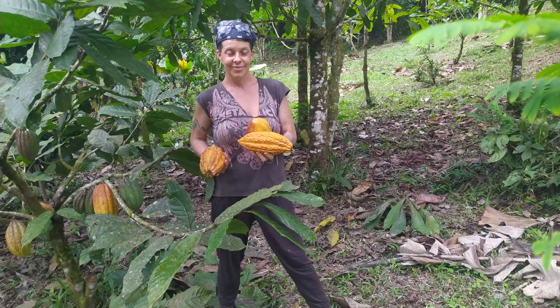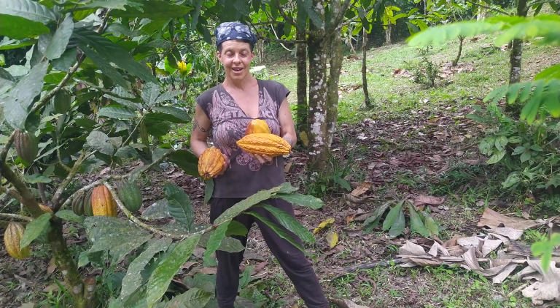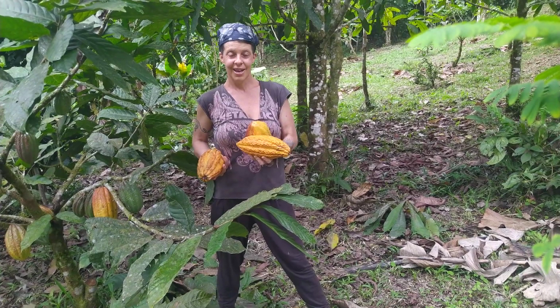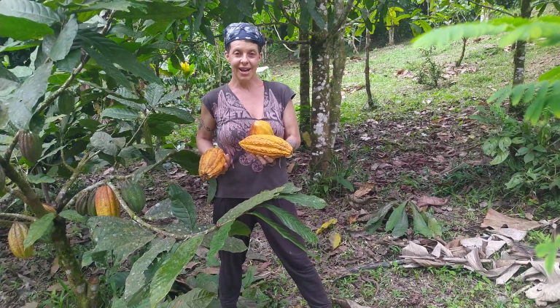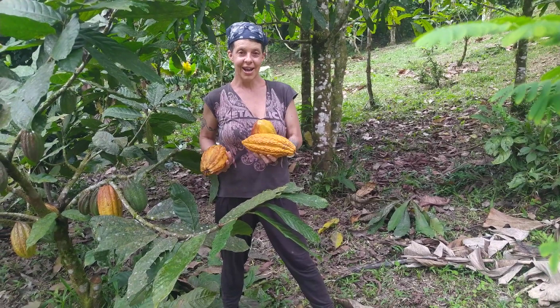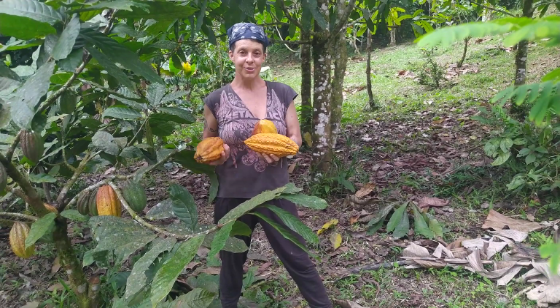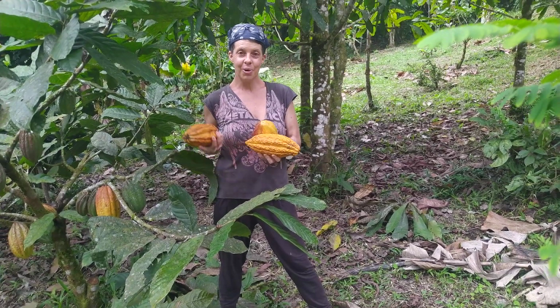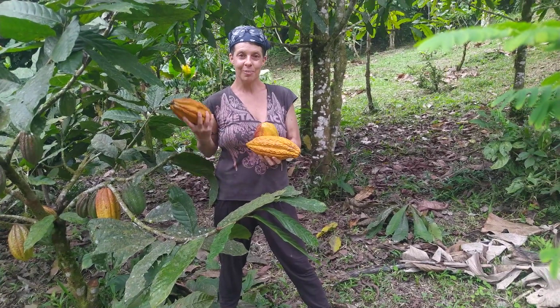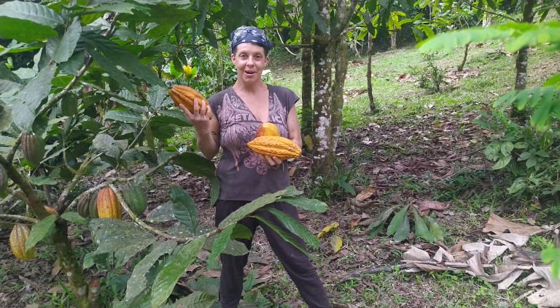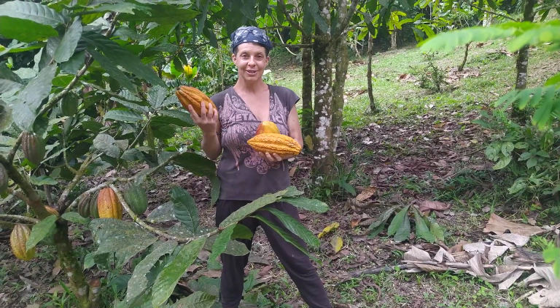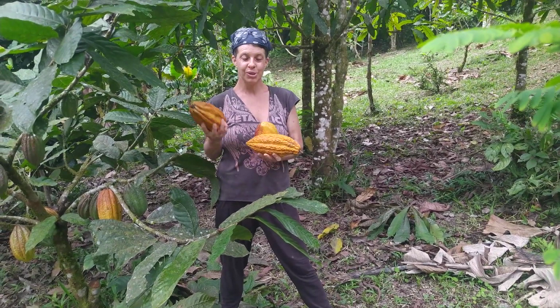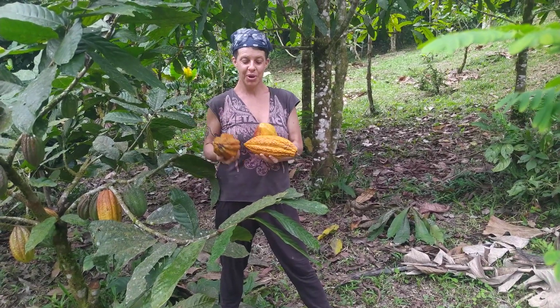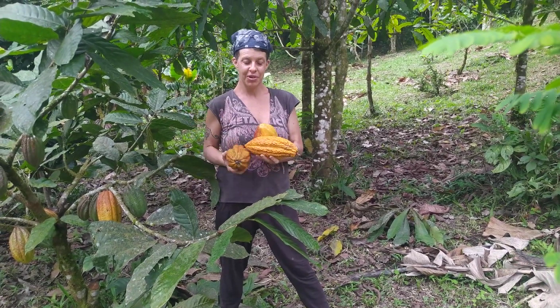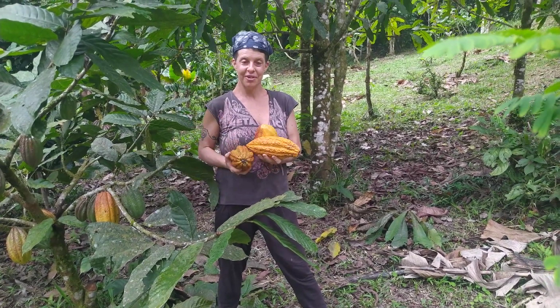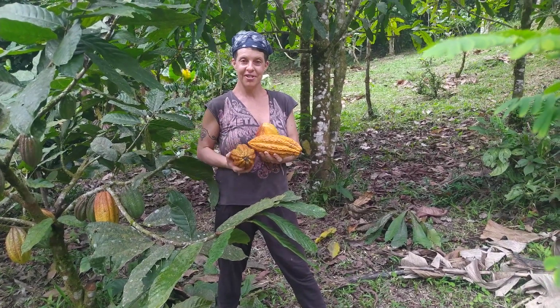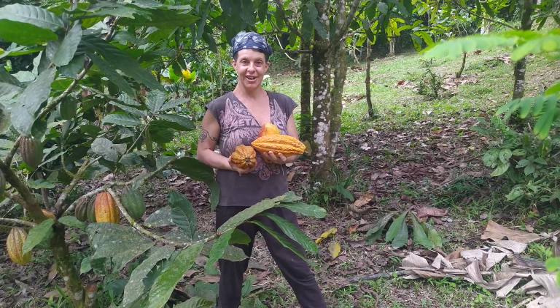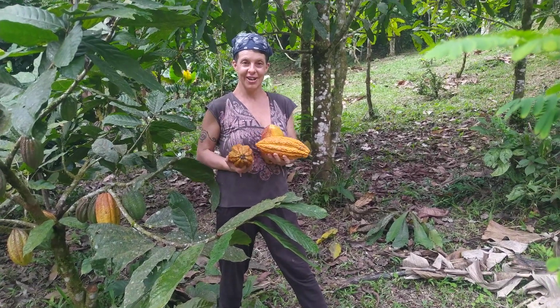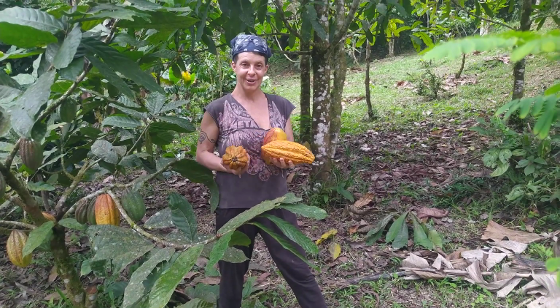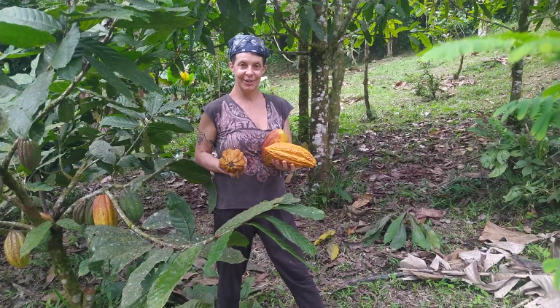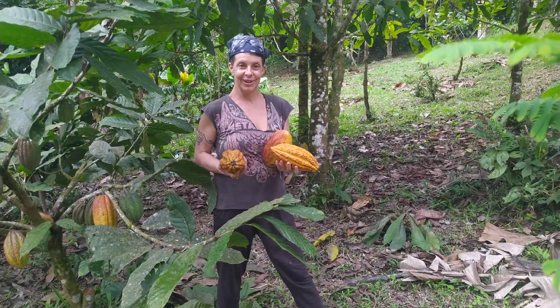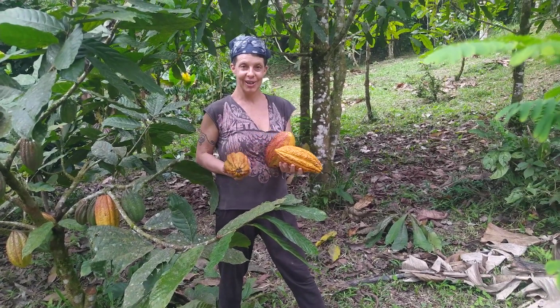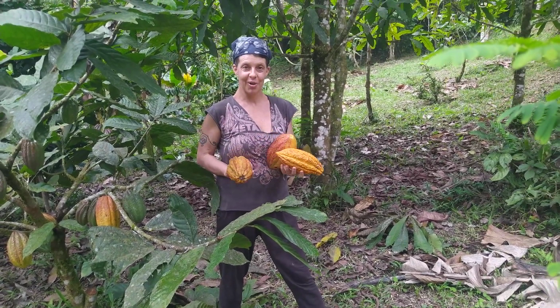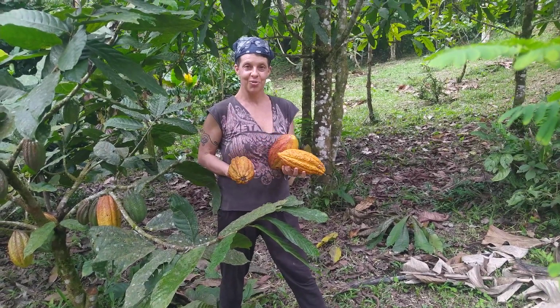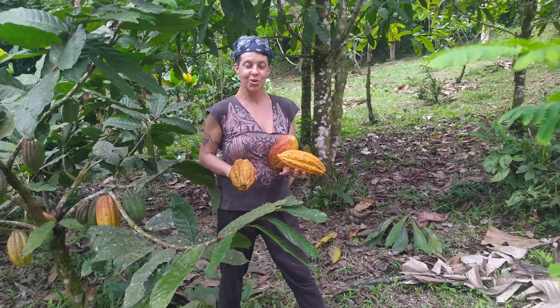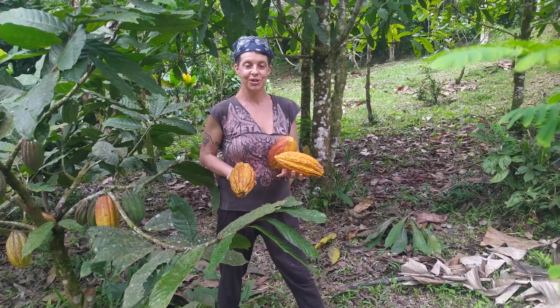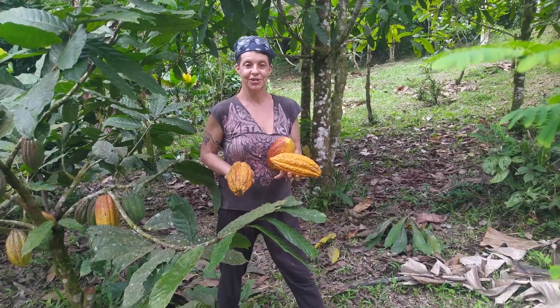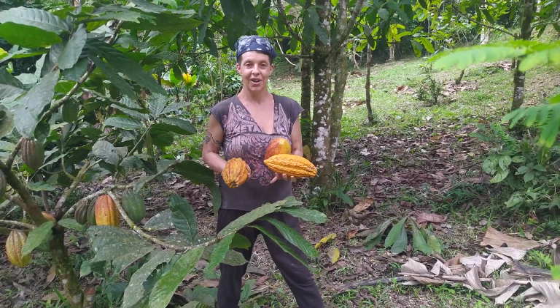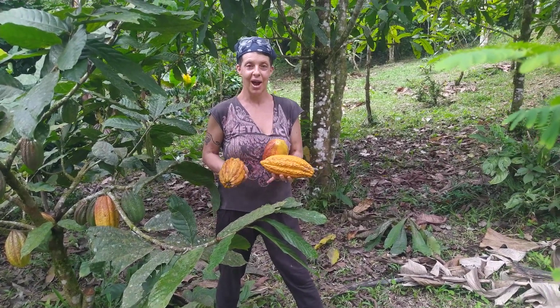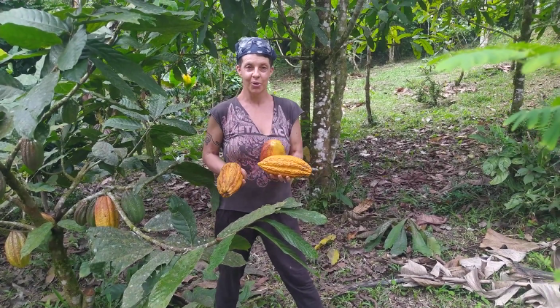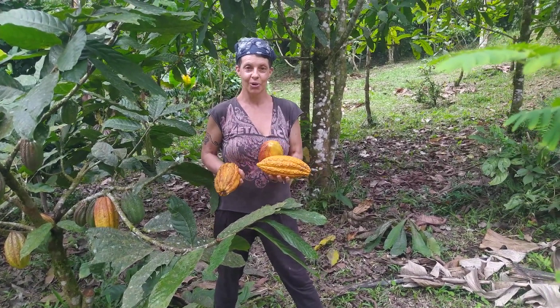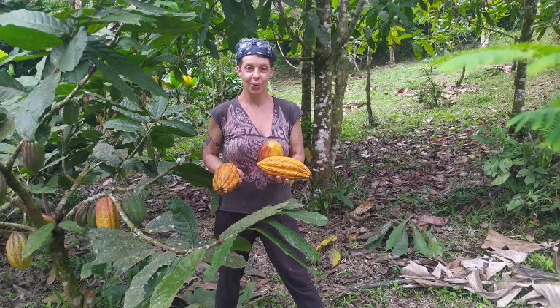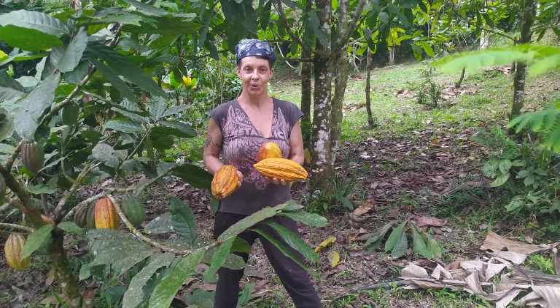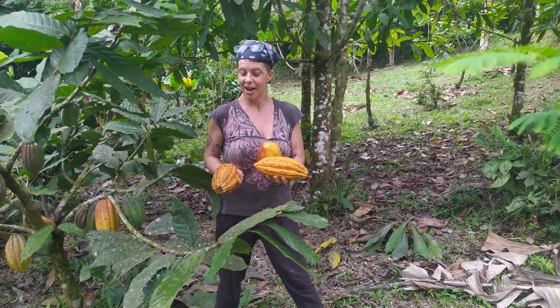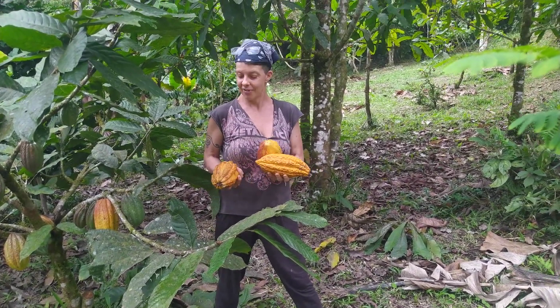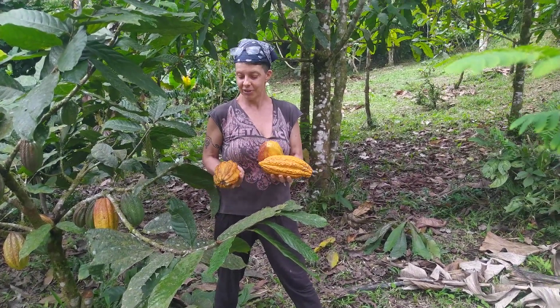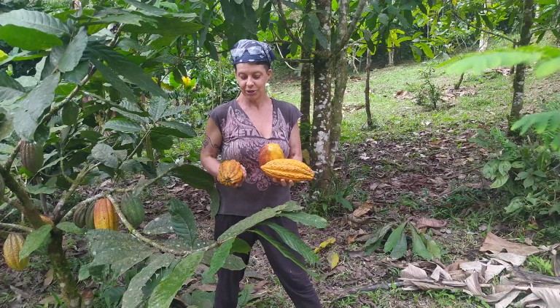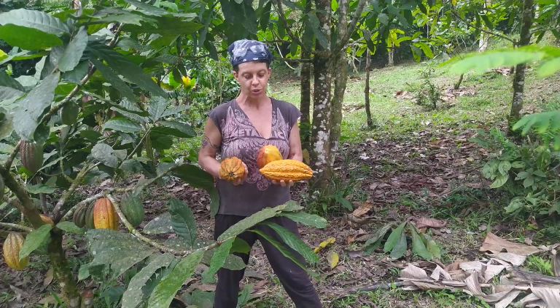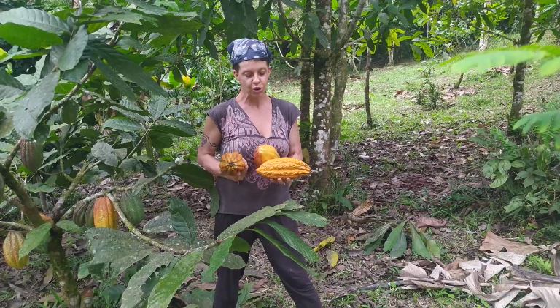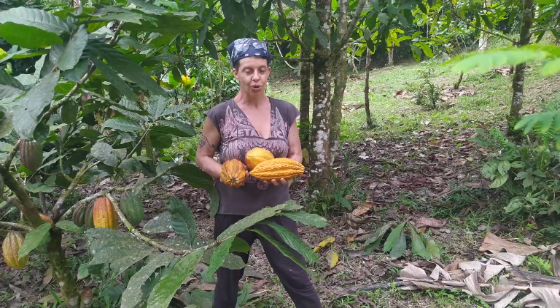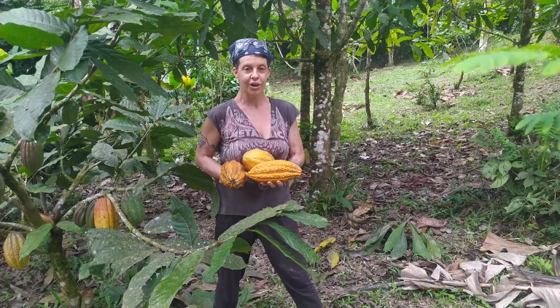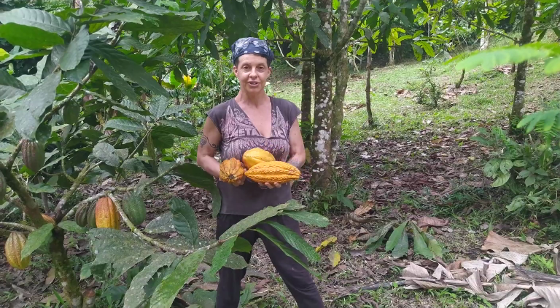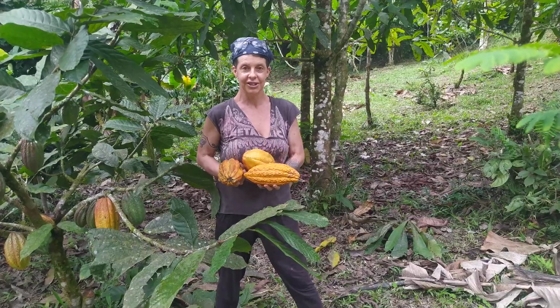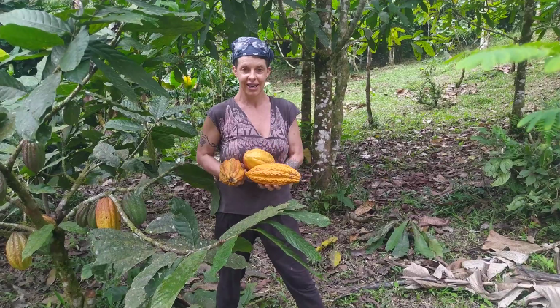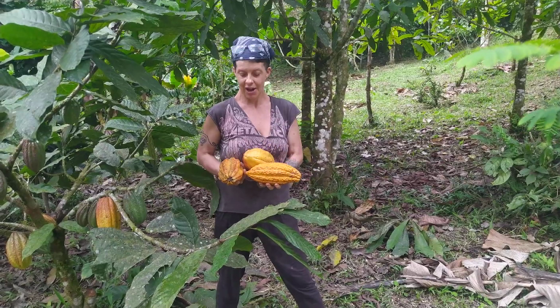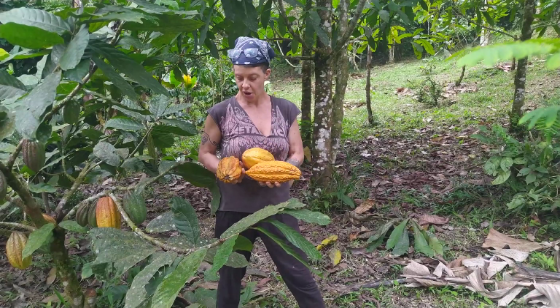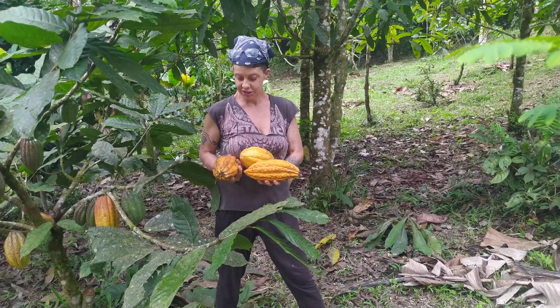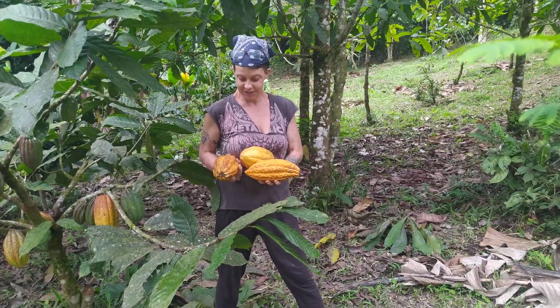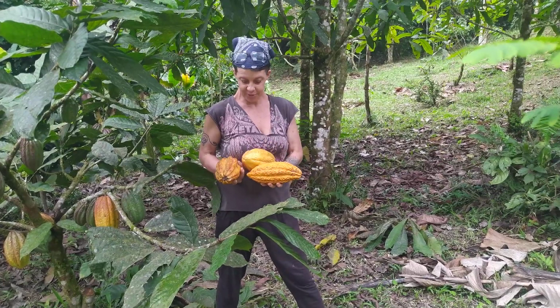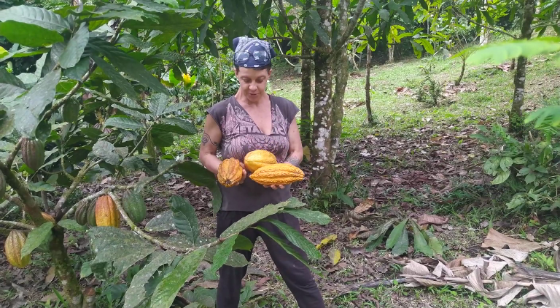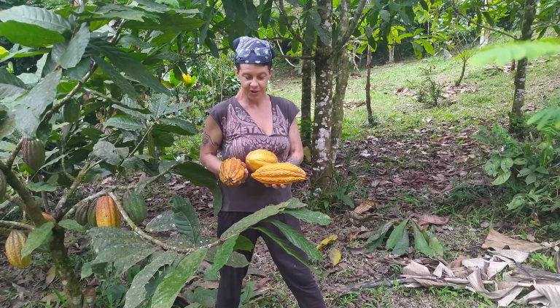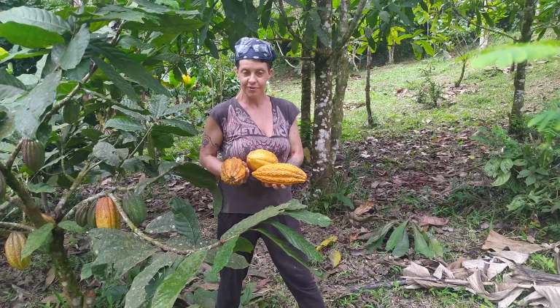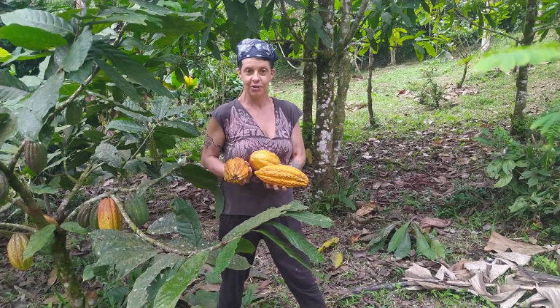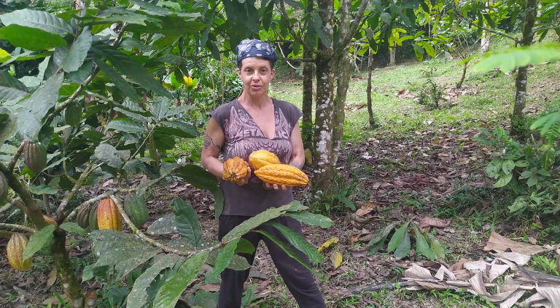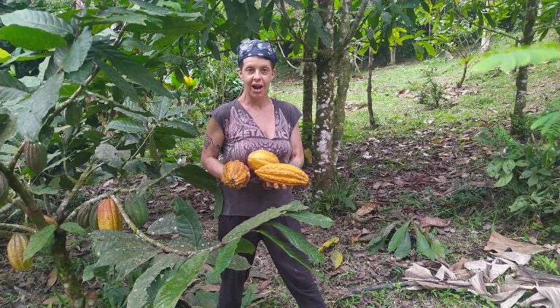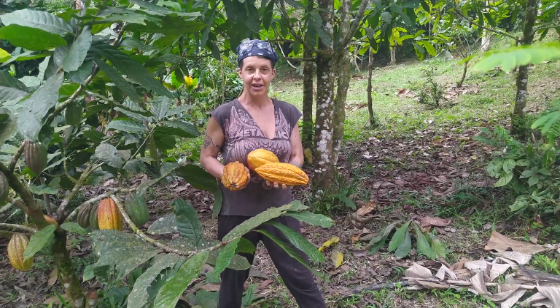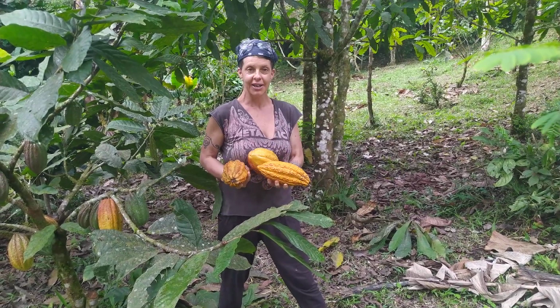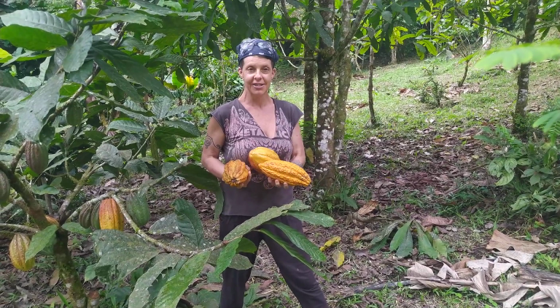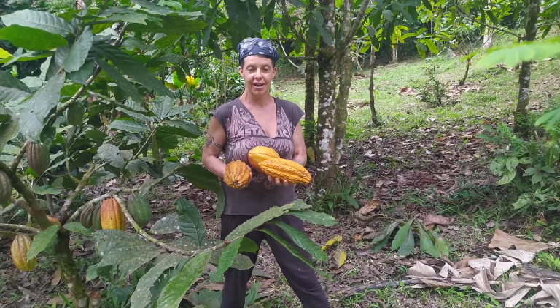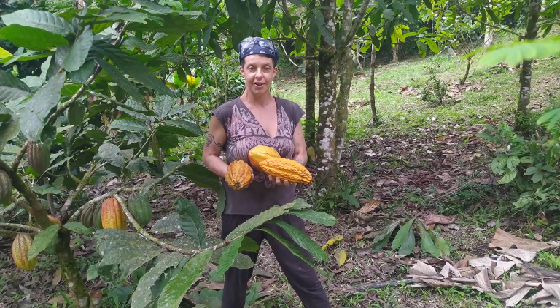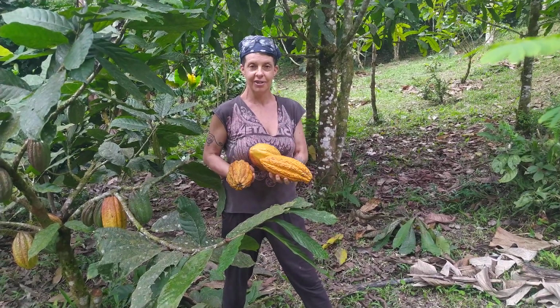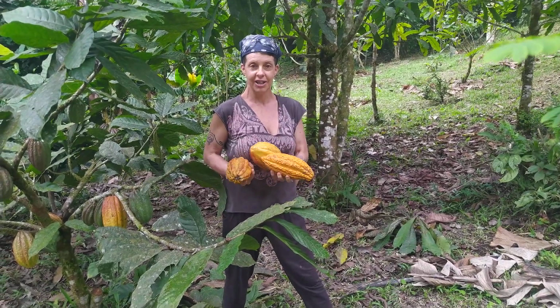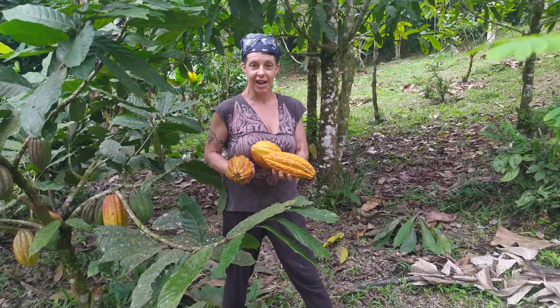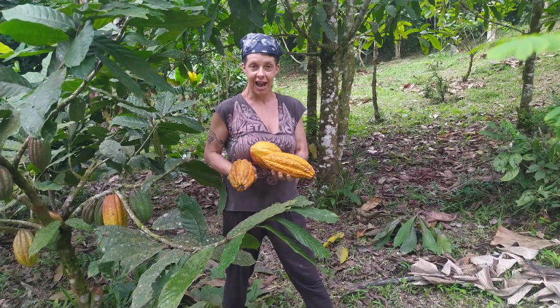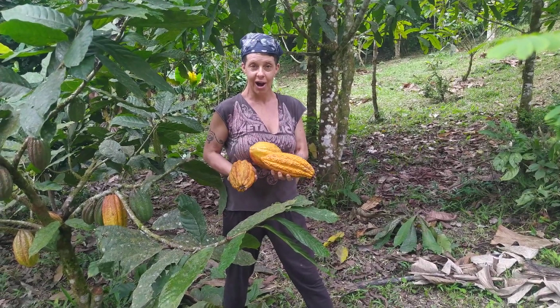Hey guys, welcome back to Sueño de Vida here in the Cloud Forest of Ecuador. We're going to have a little tutorial today on different varieties of cacao.